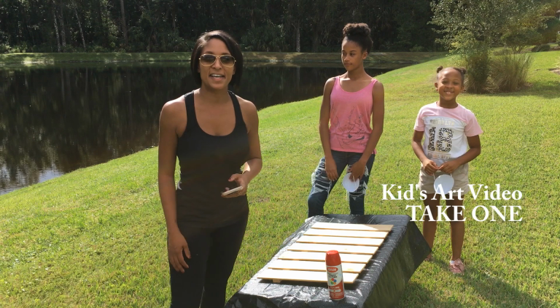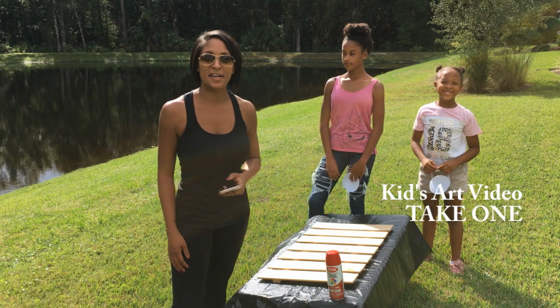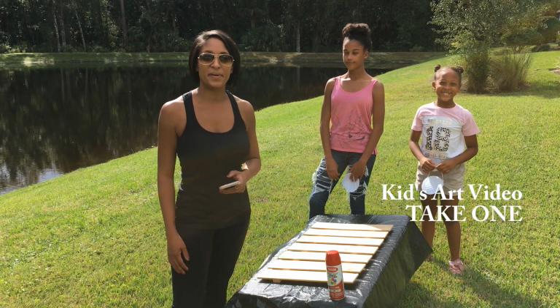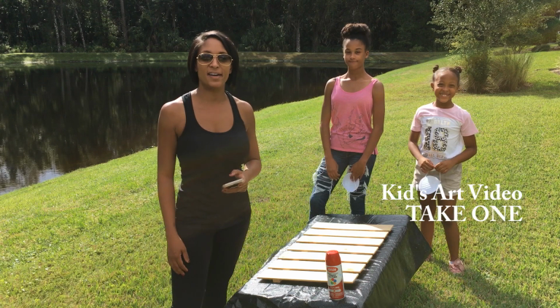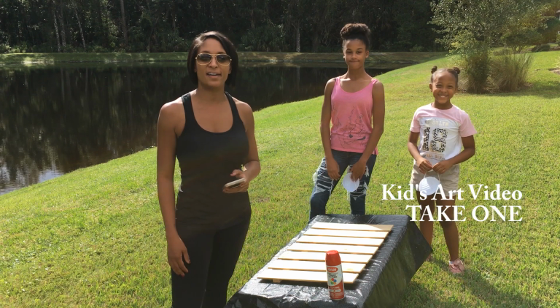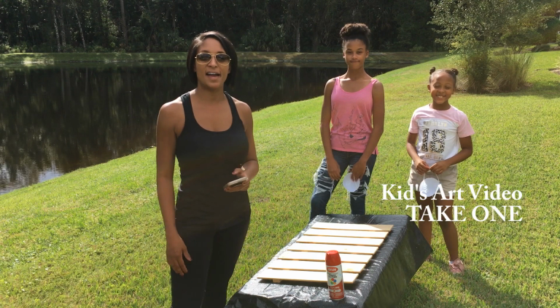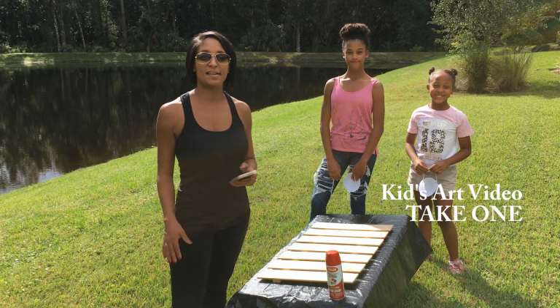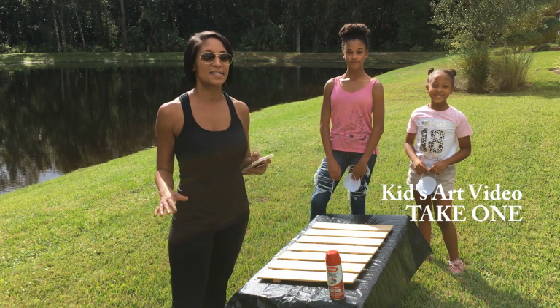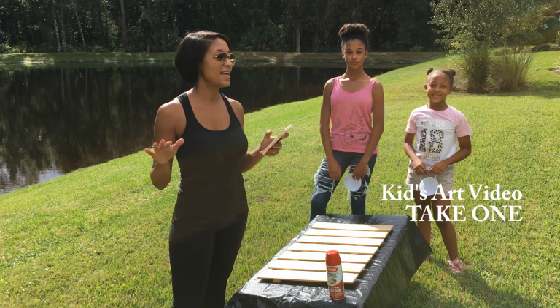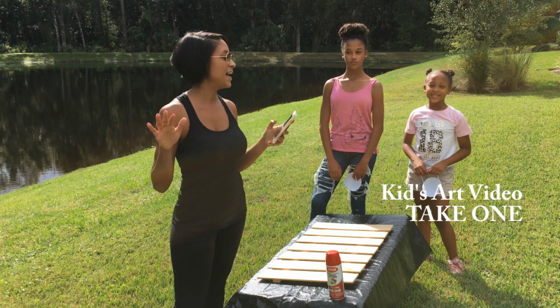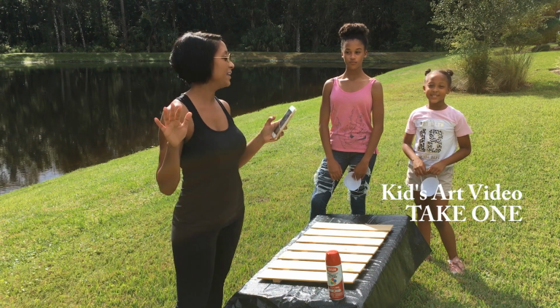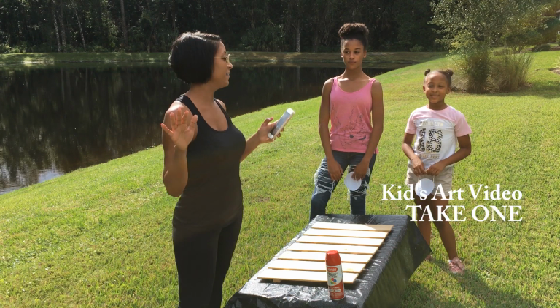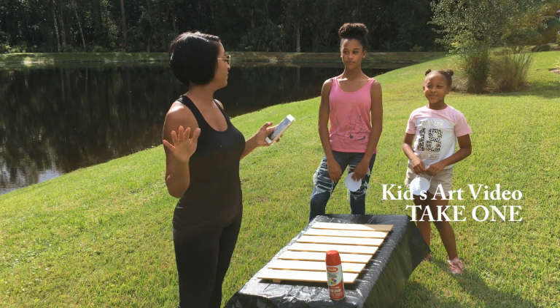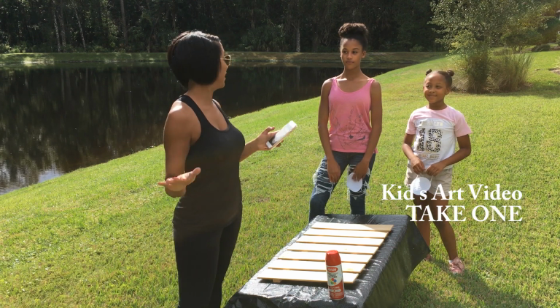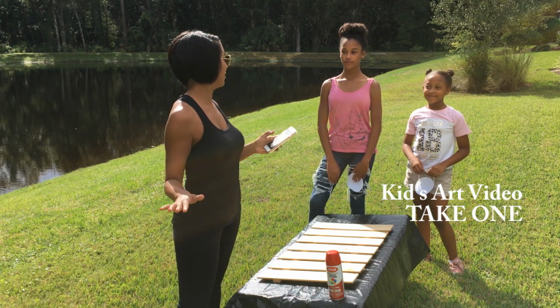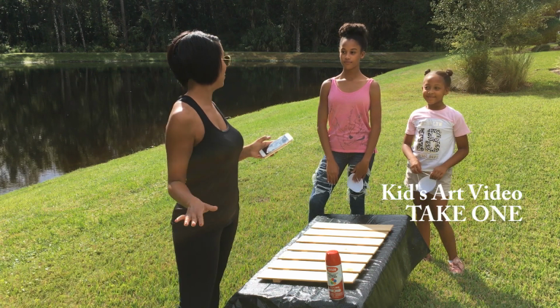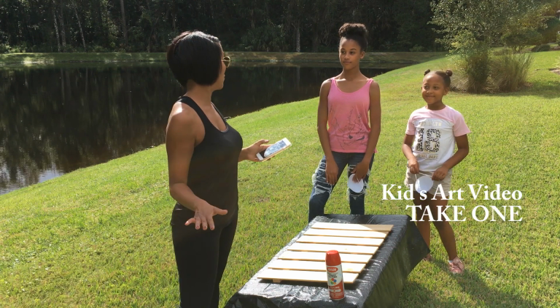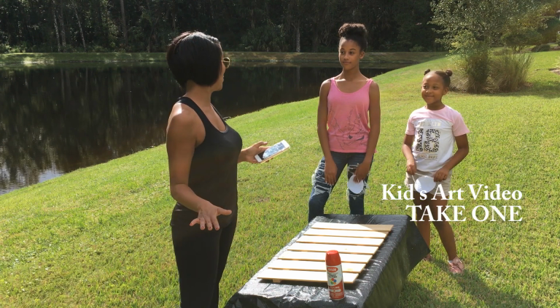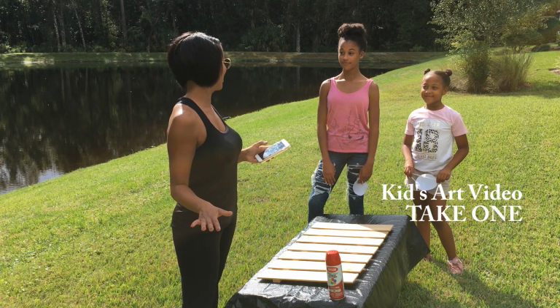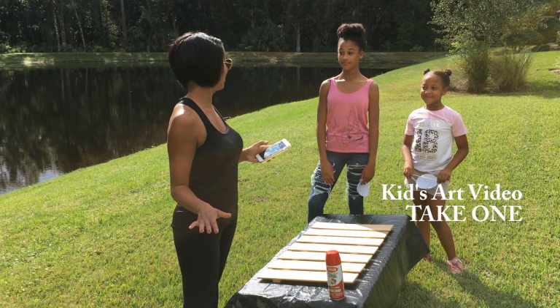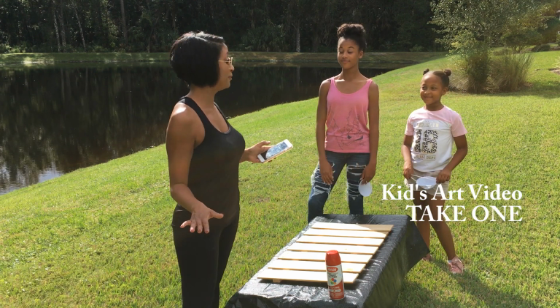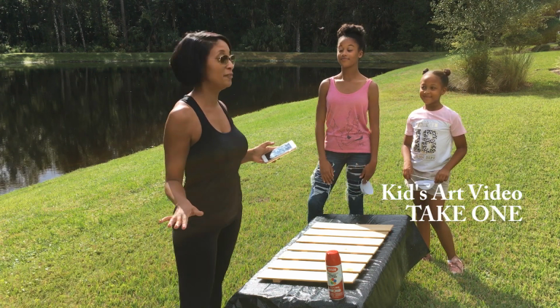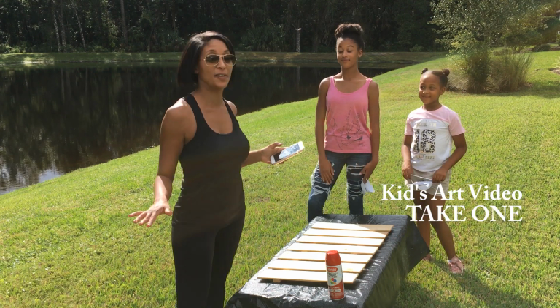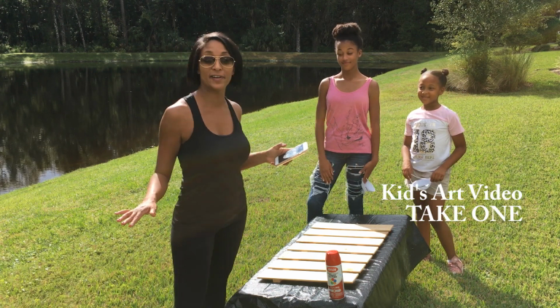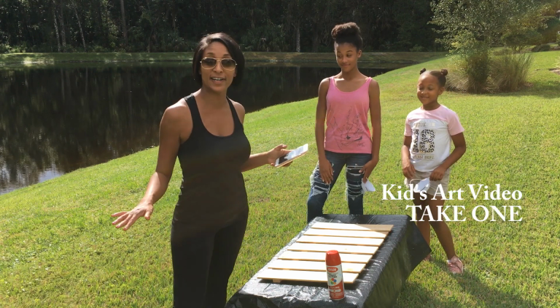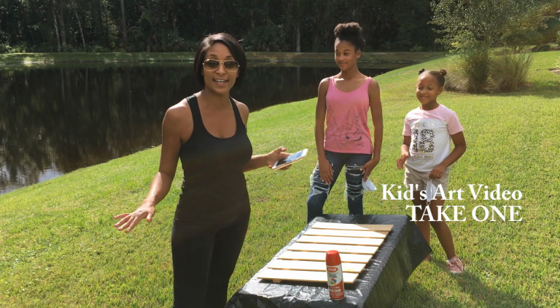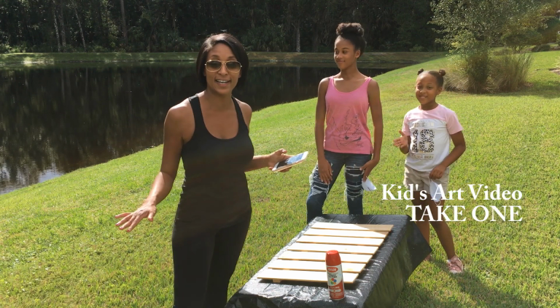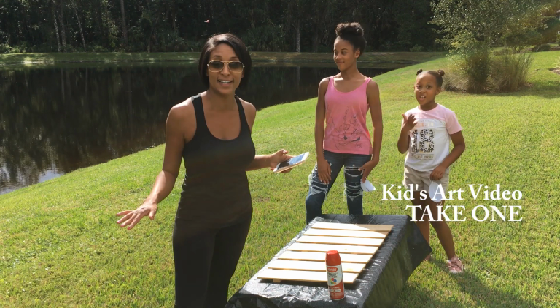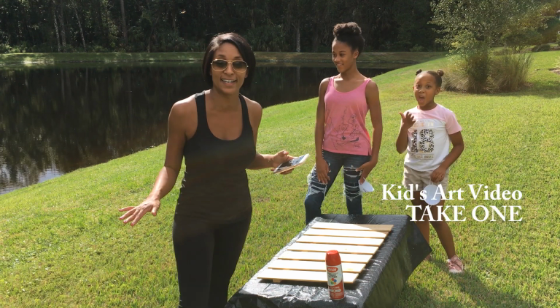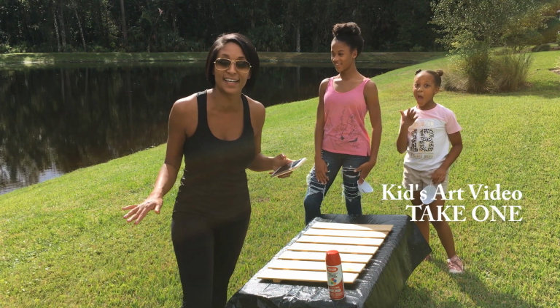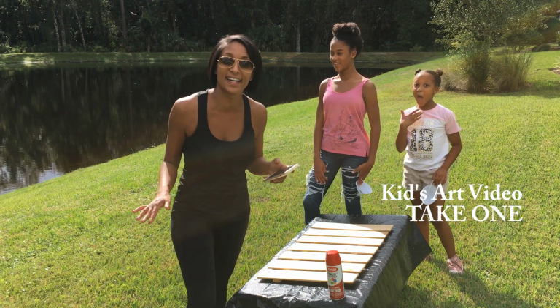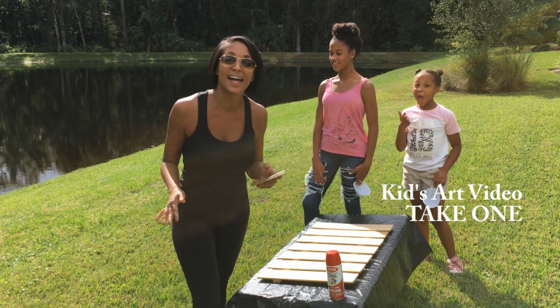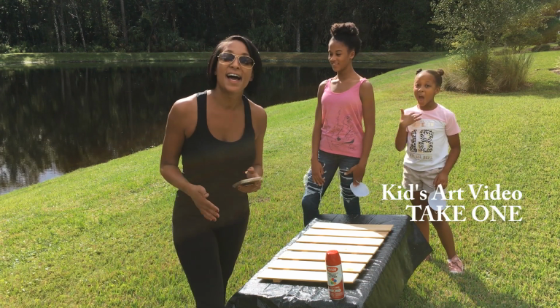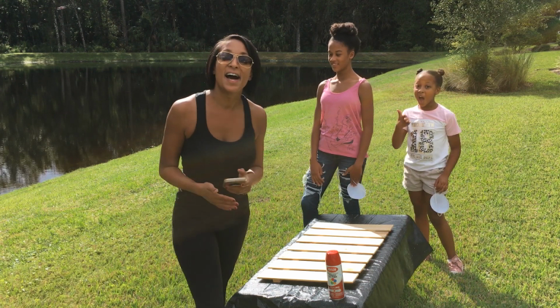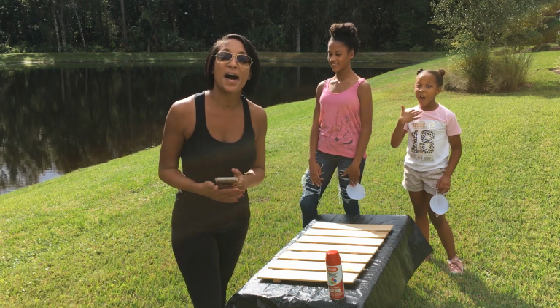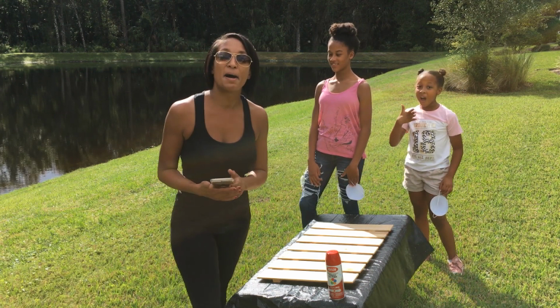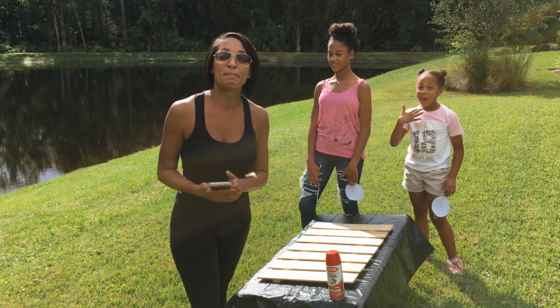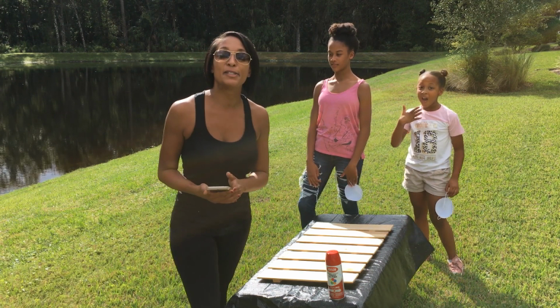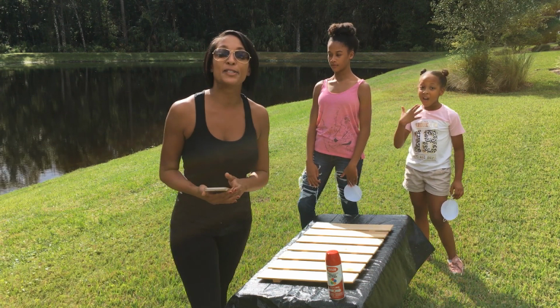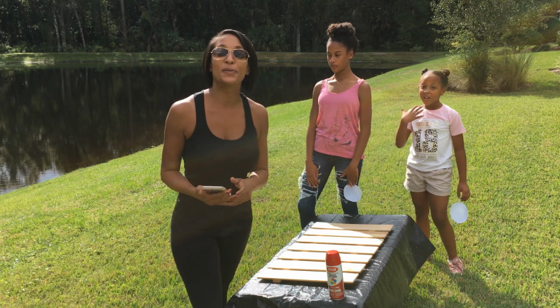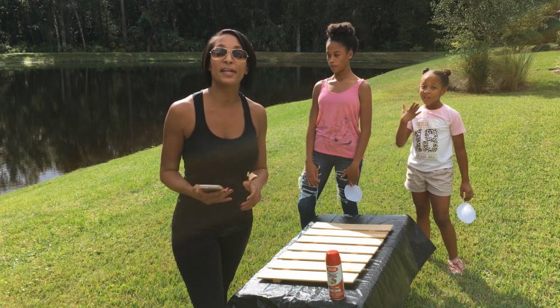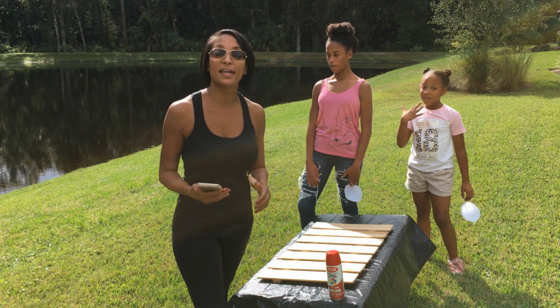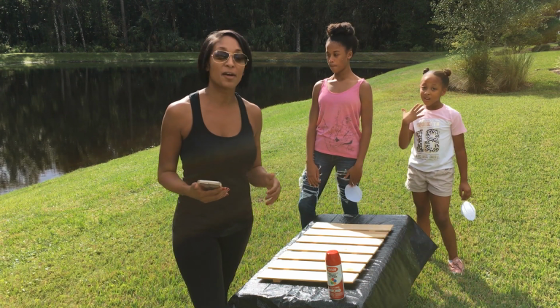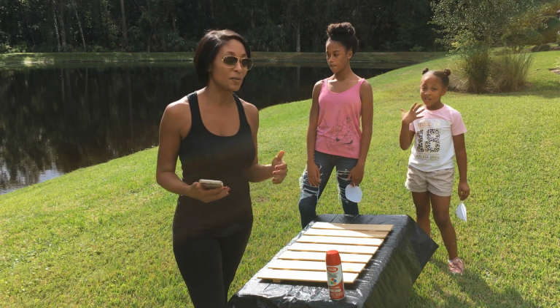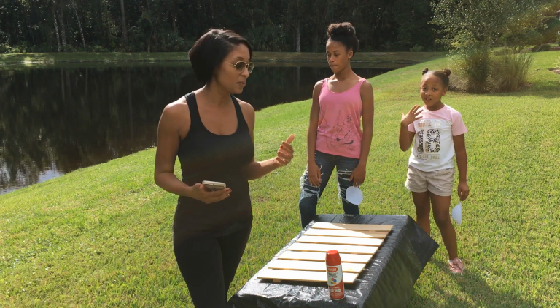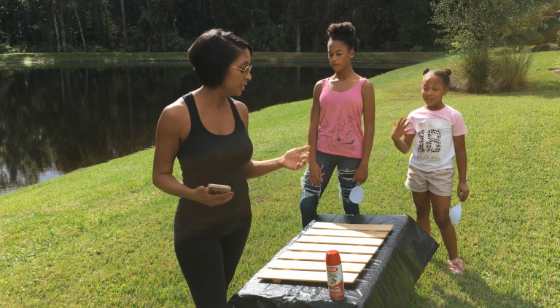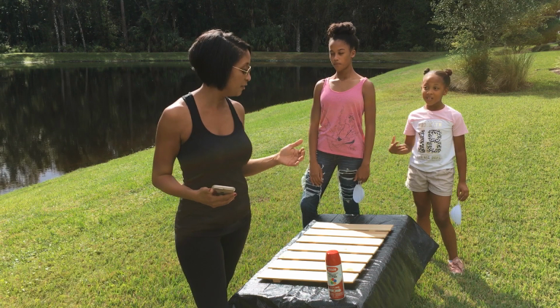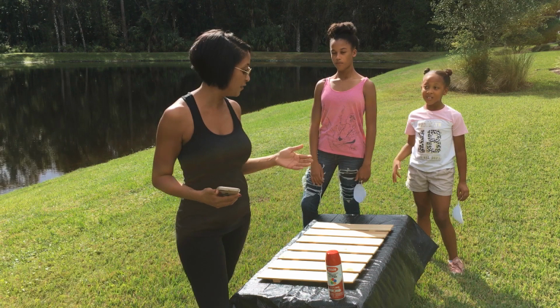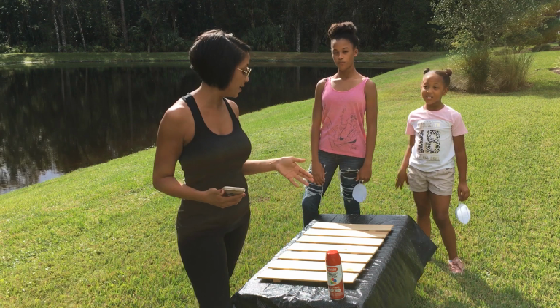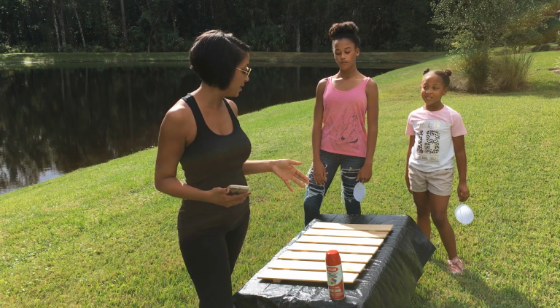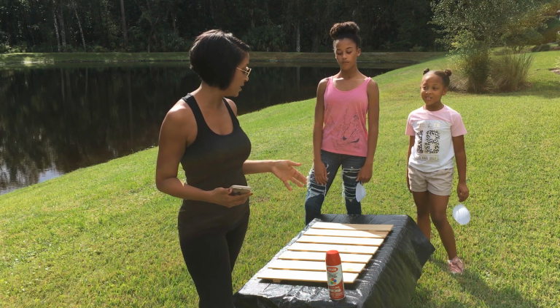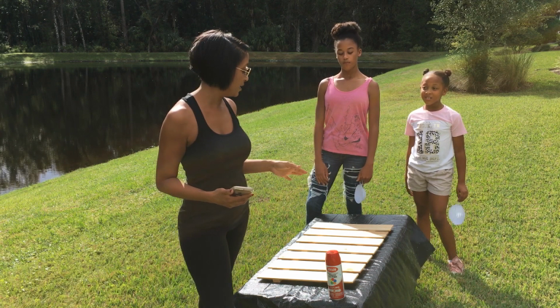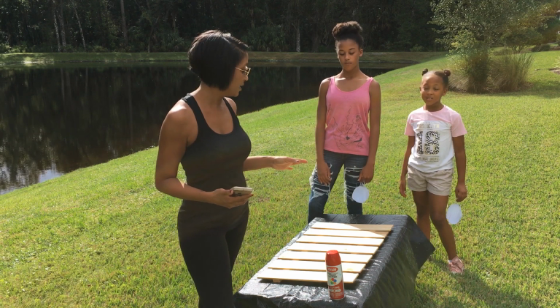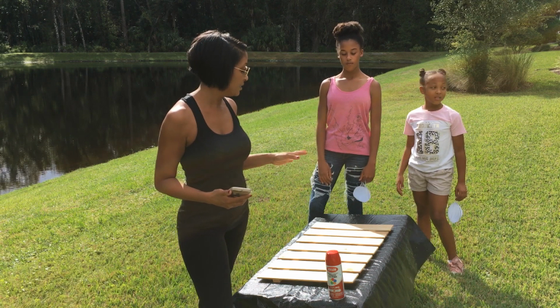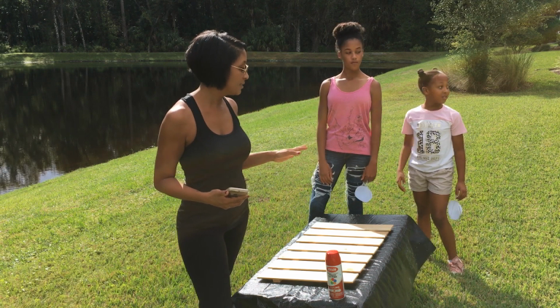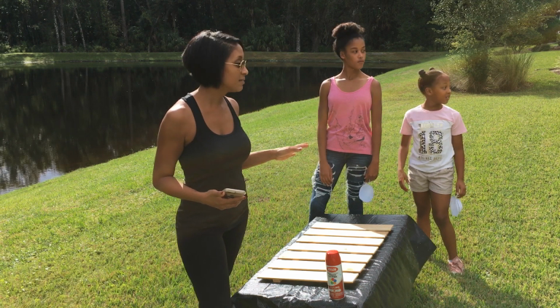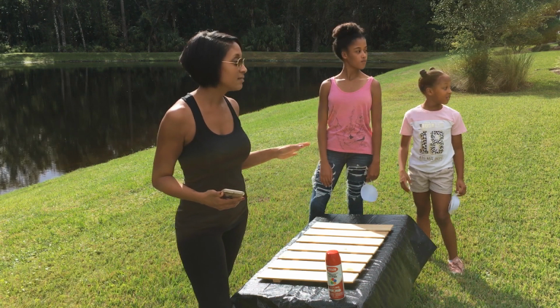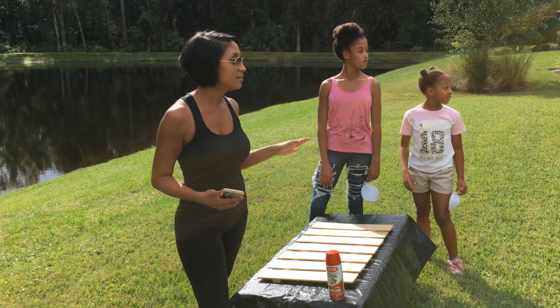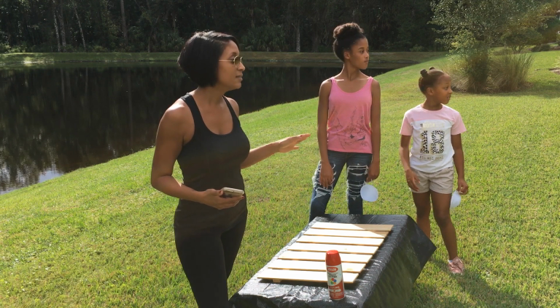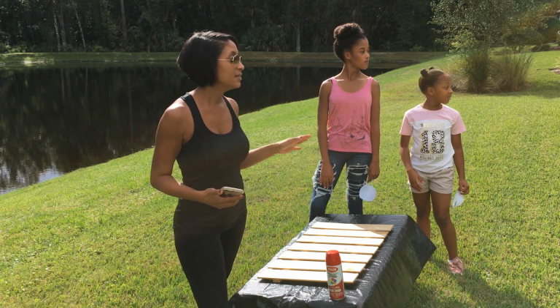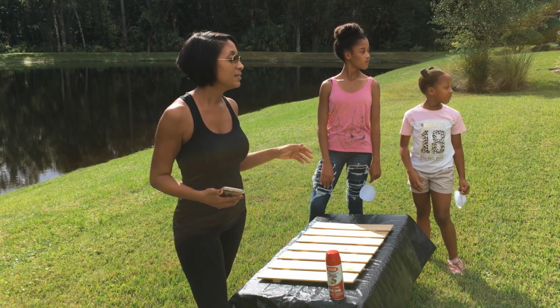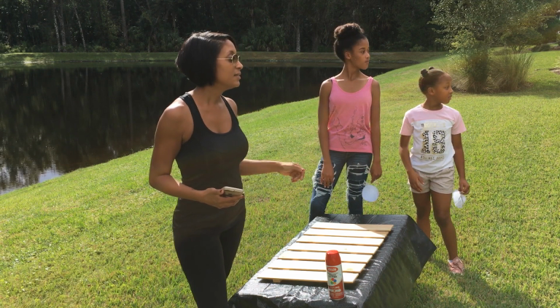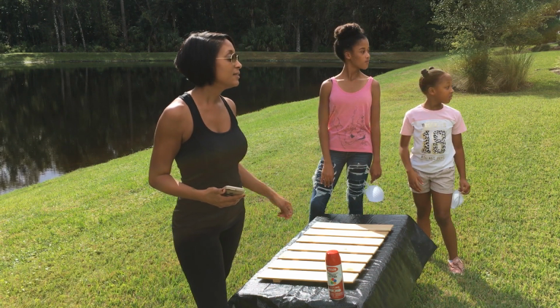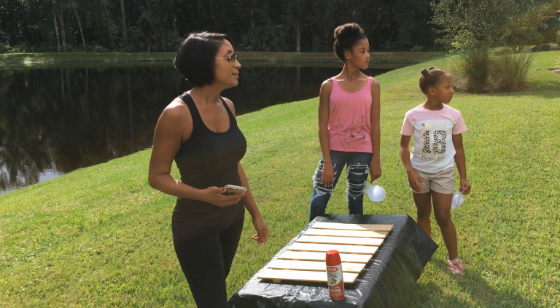Today we are outside in very warm Florida doing a really fun project.